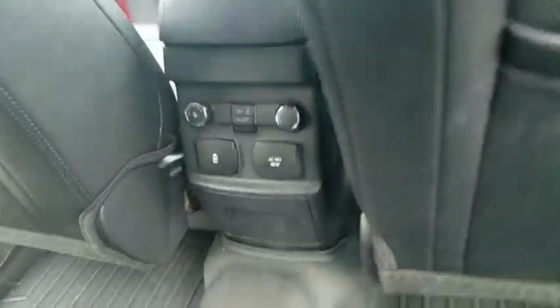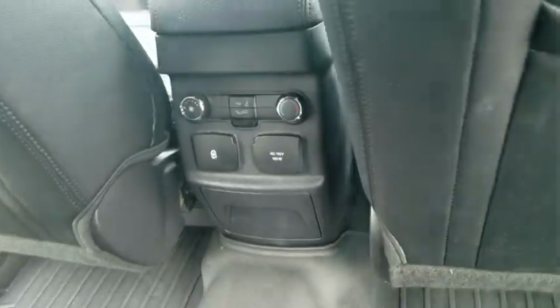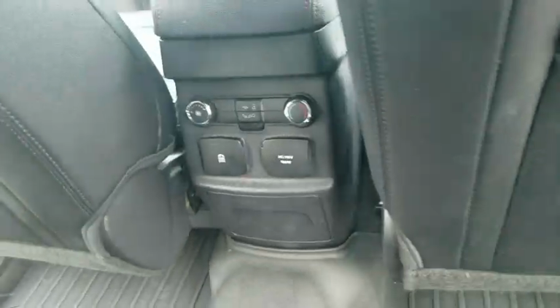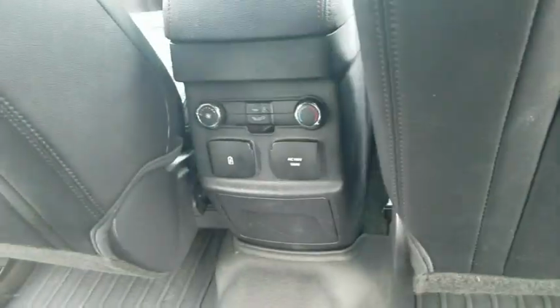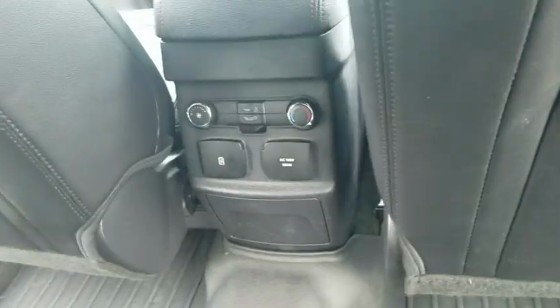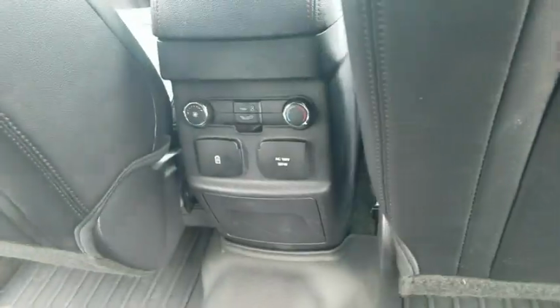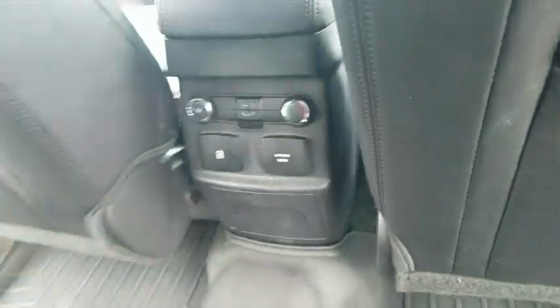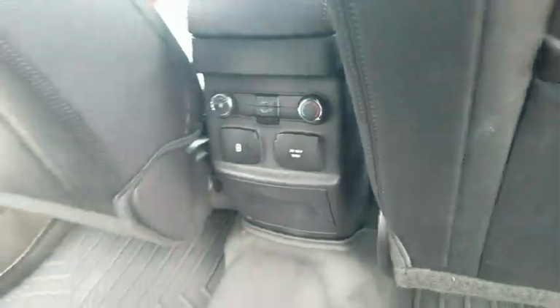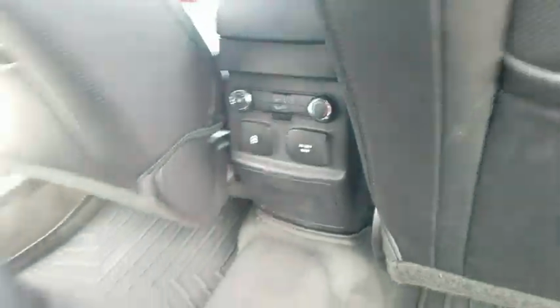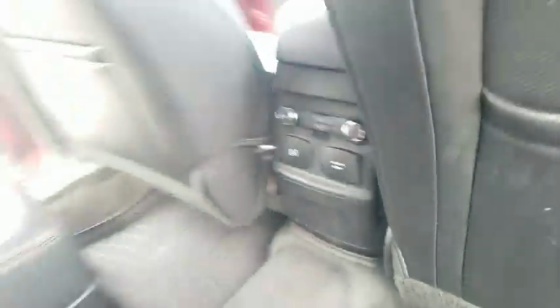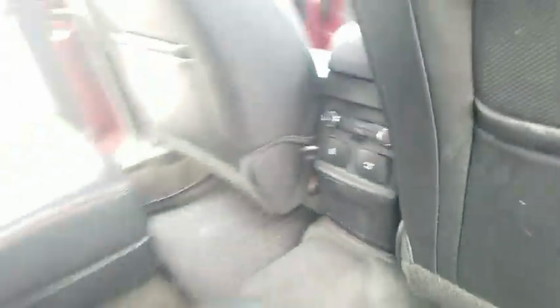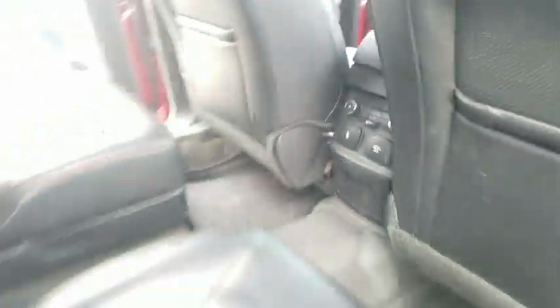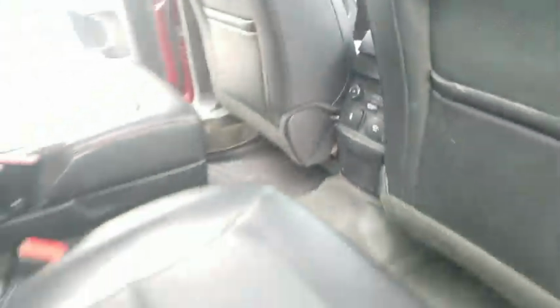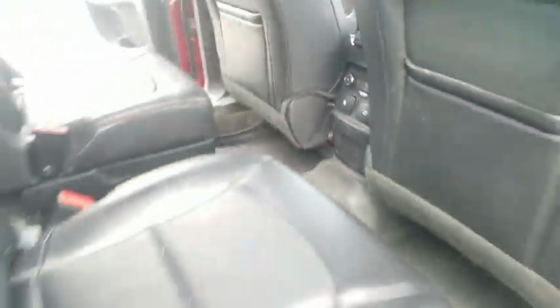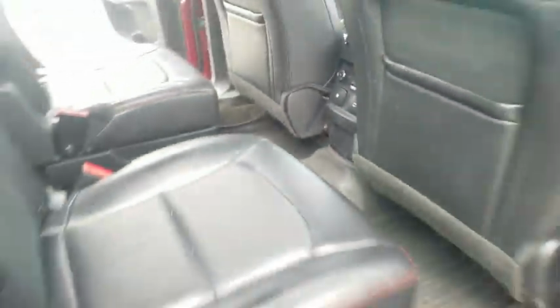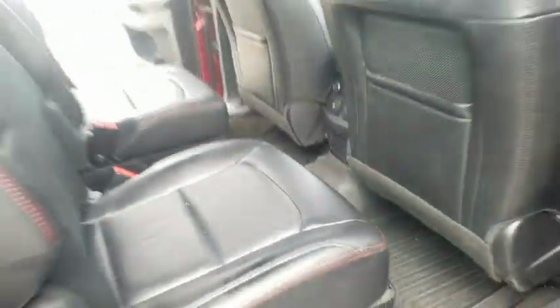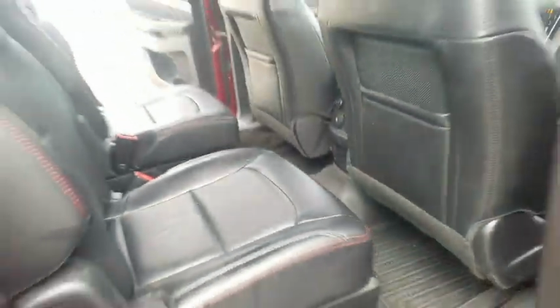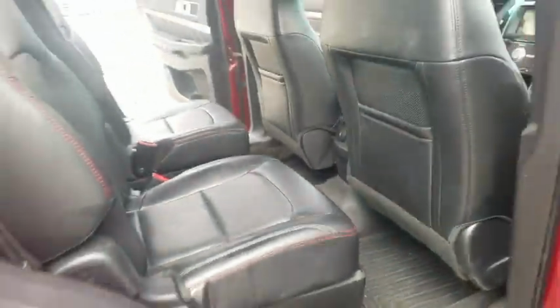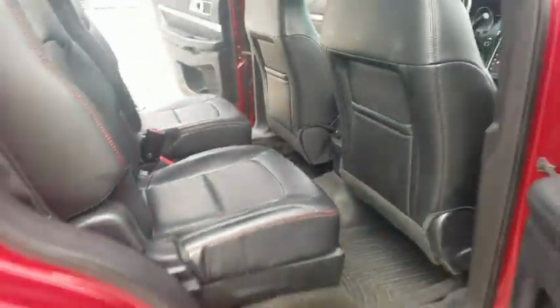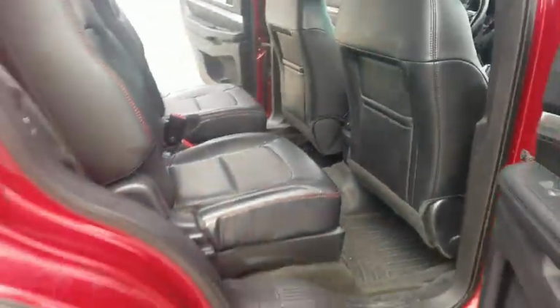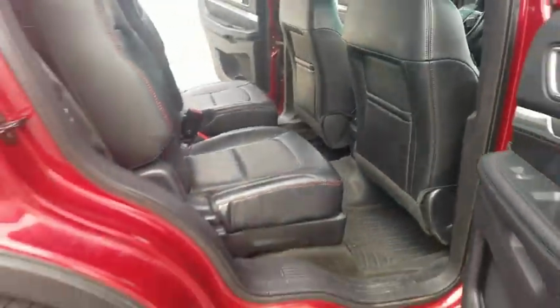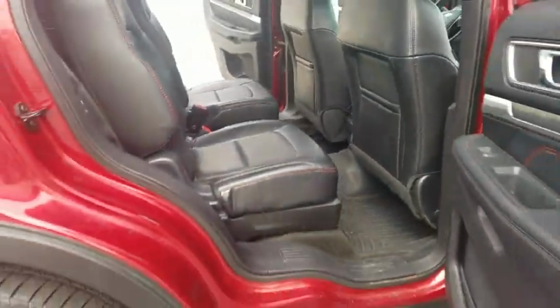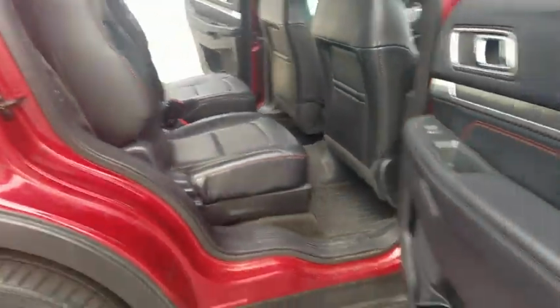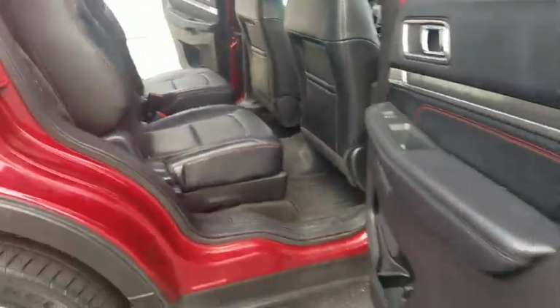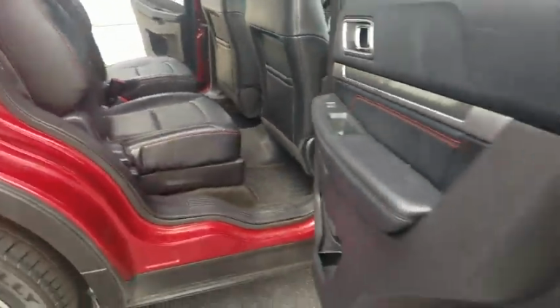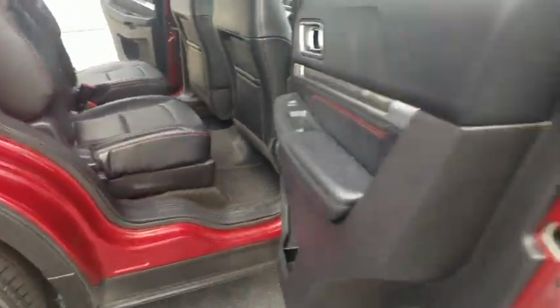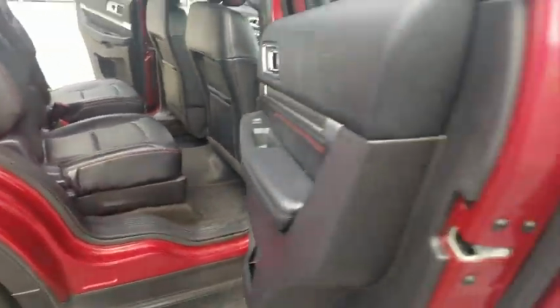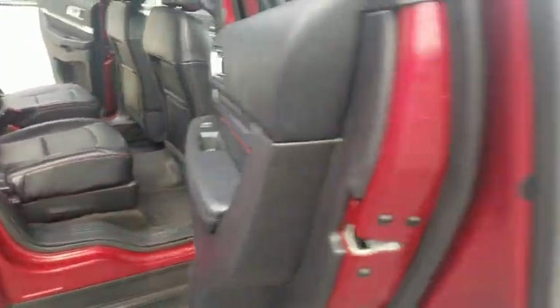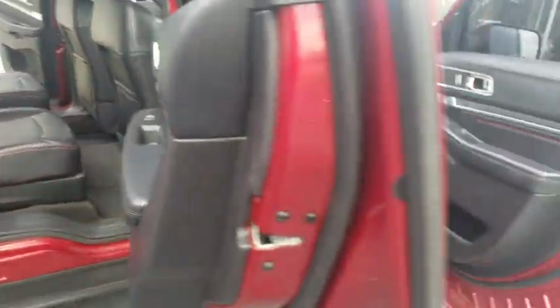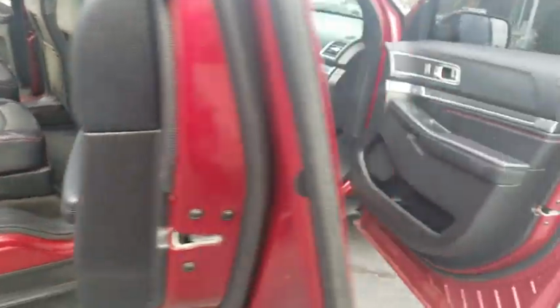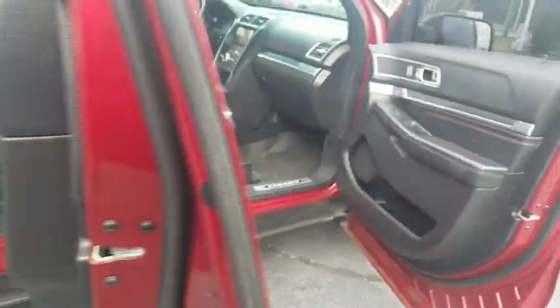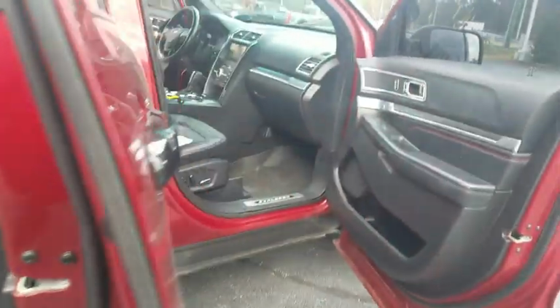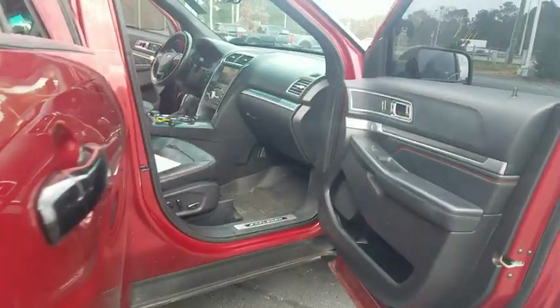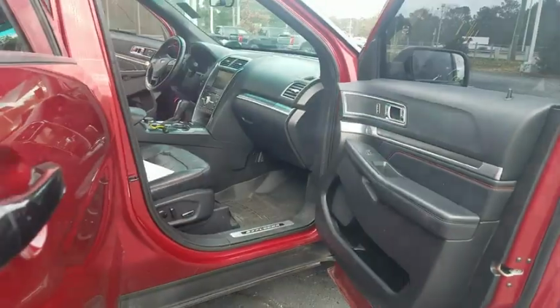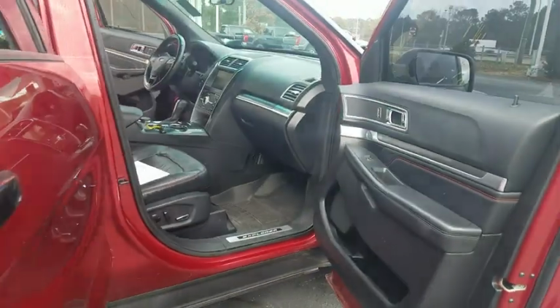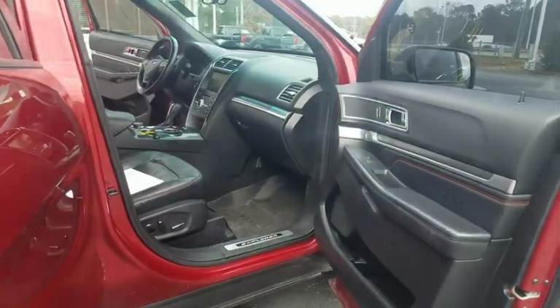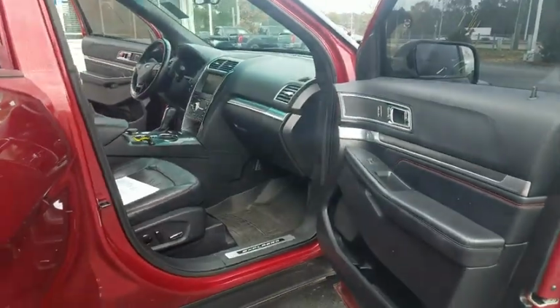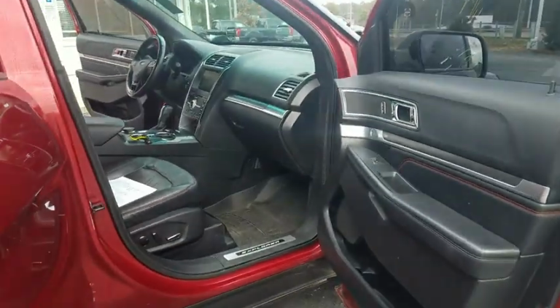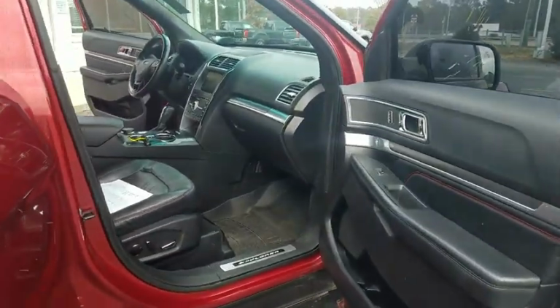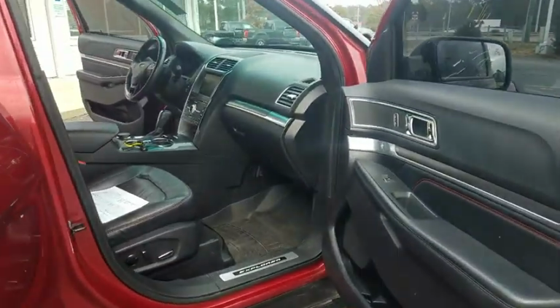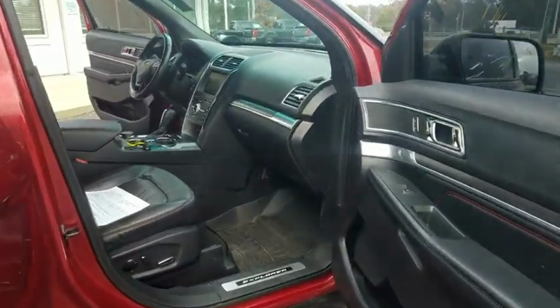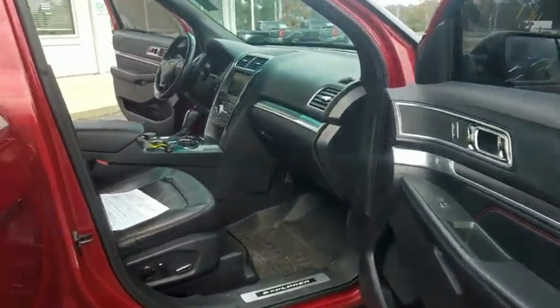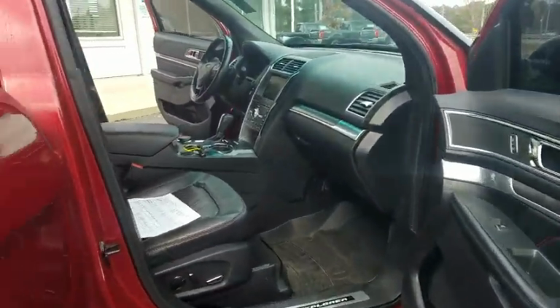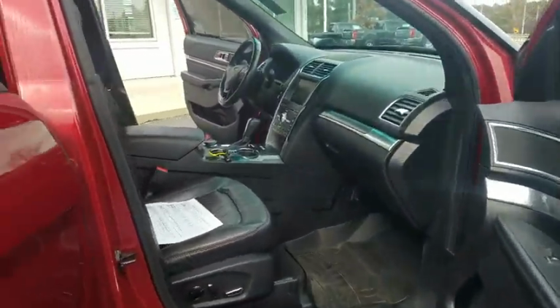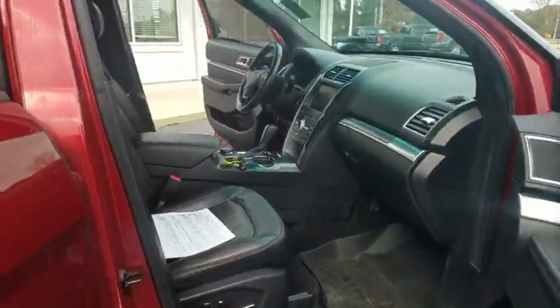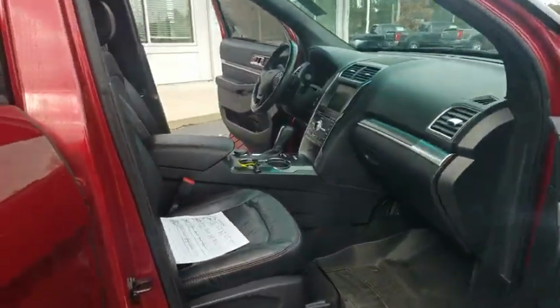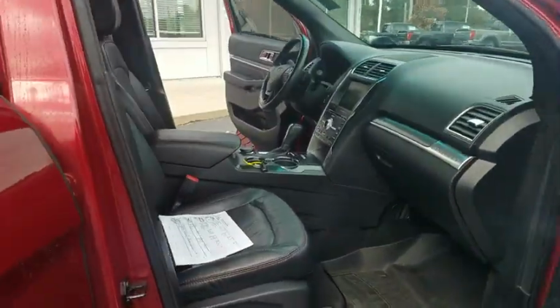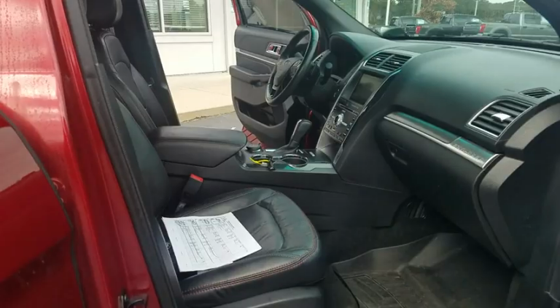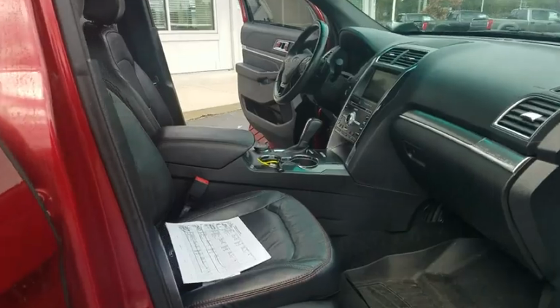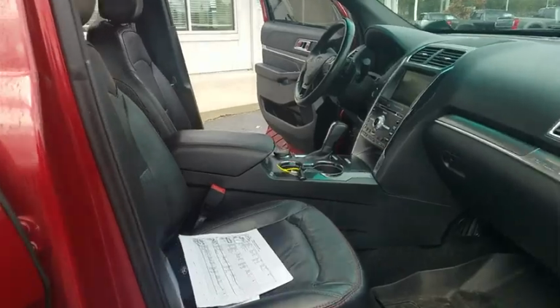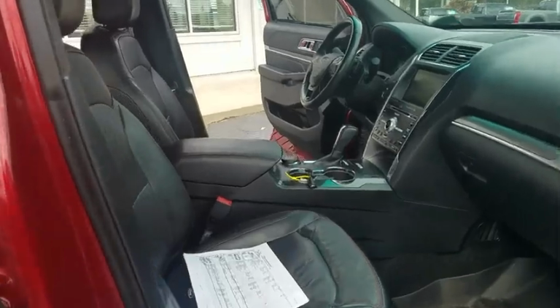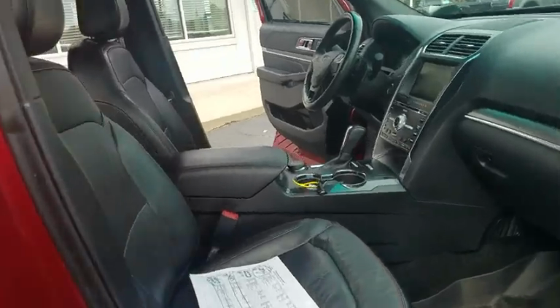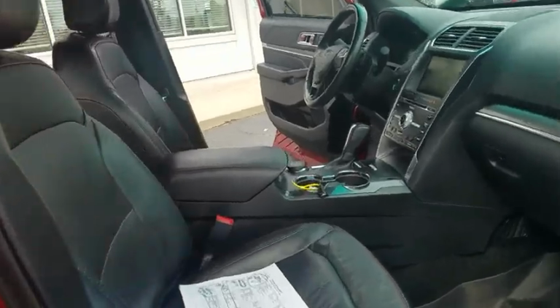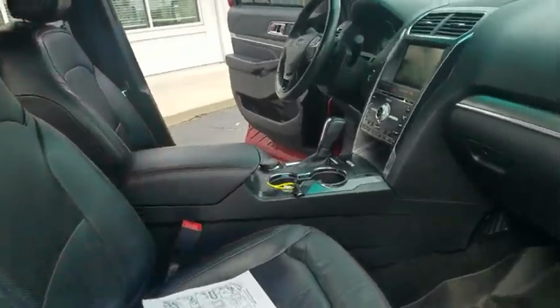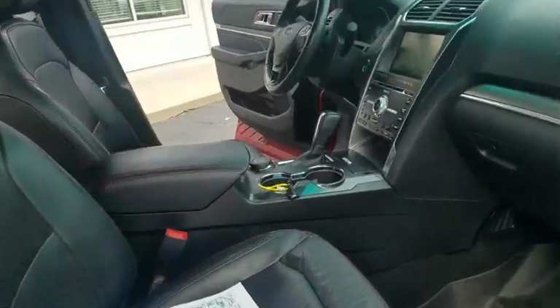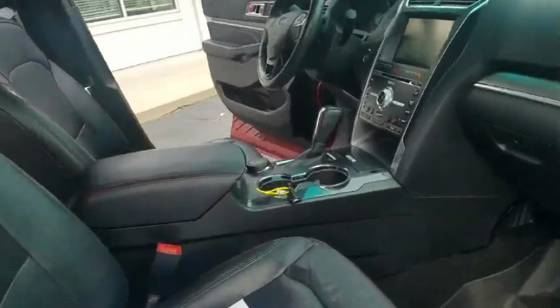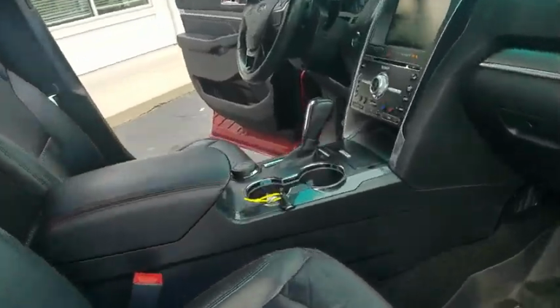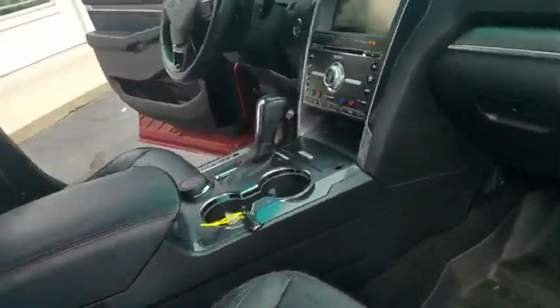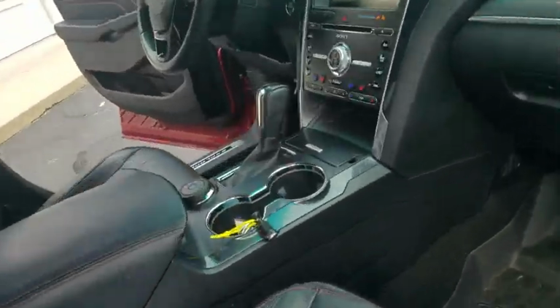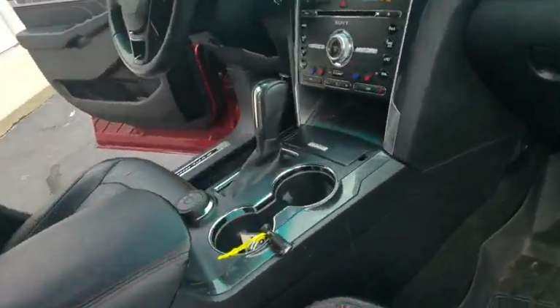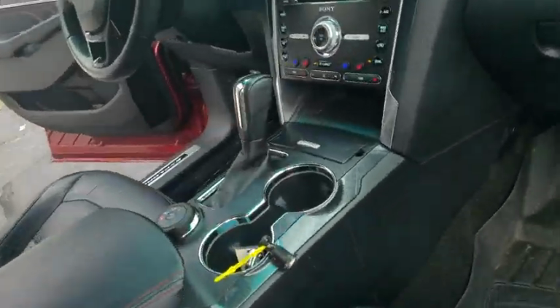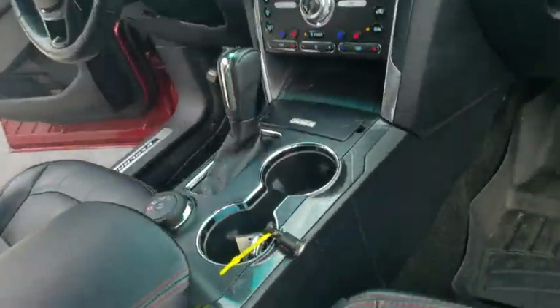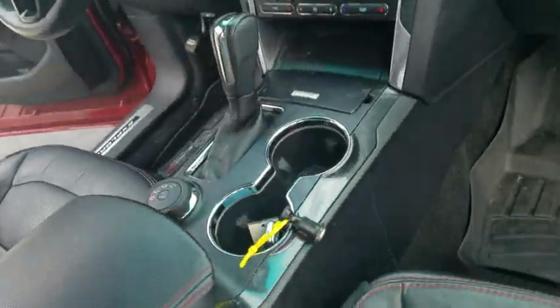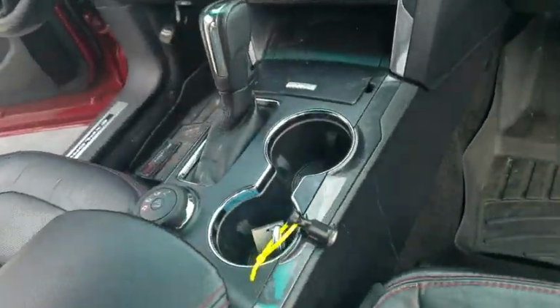Security system, trip computer, power windows, panic alarm, overhead console, remote keyless entry.